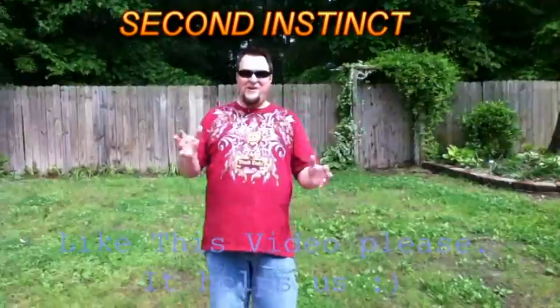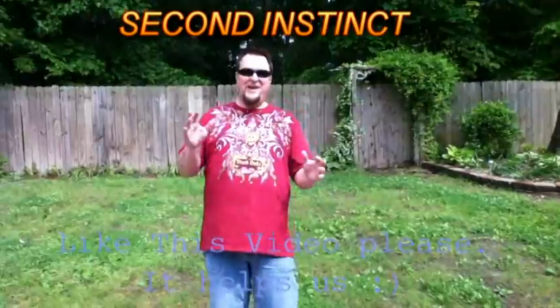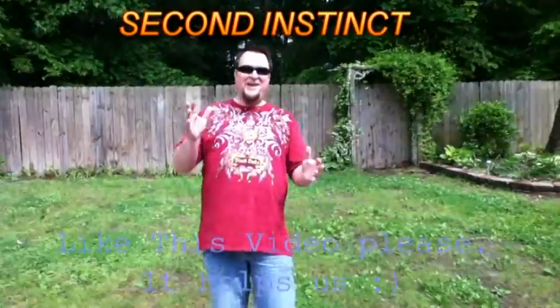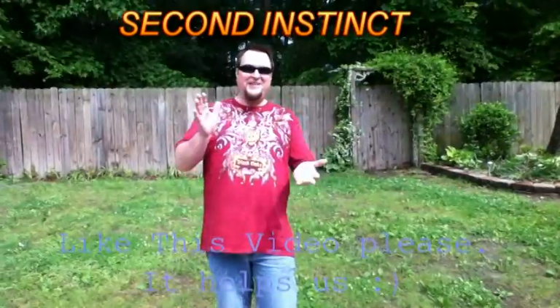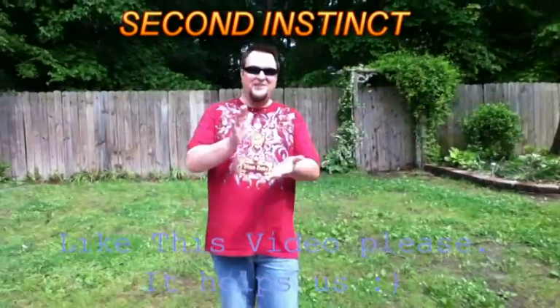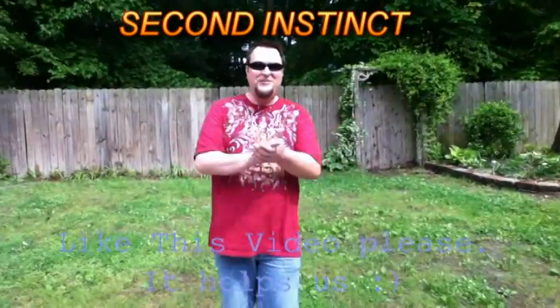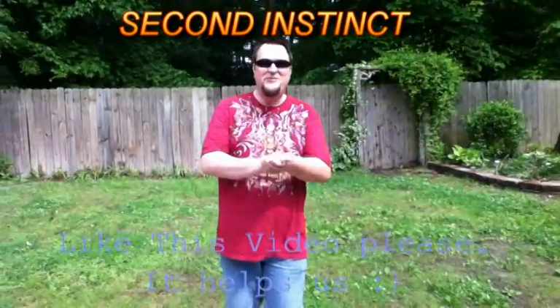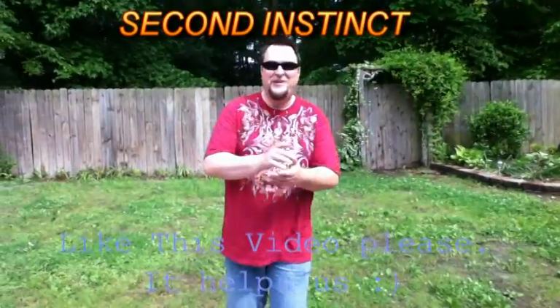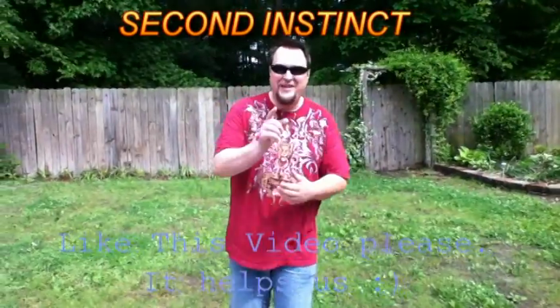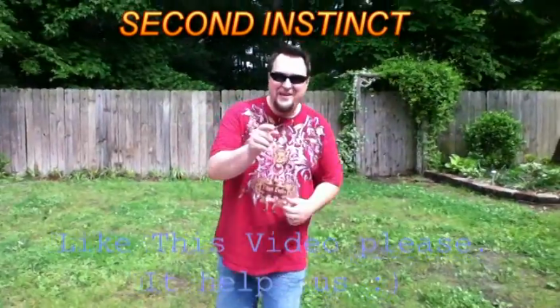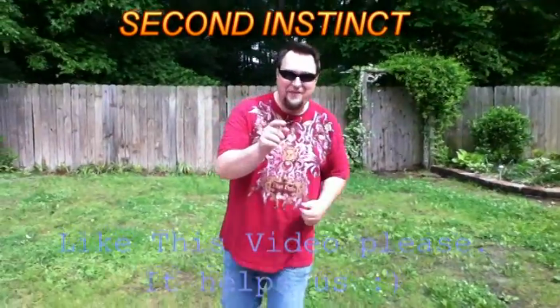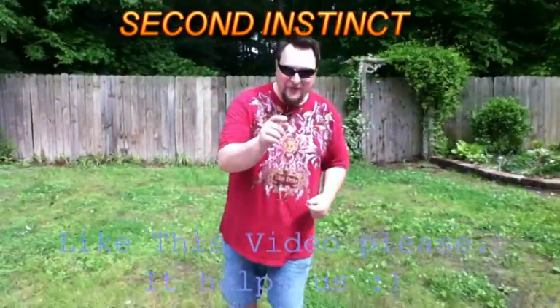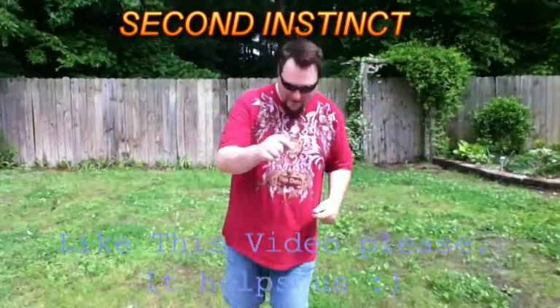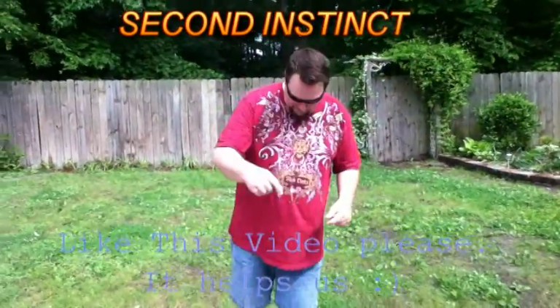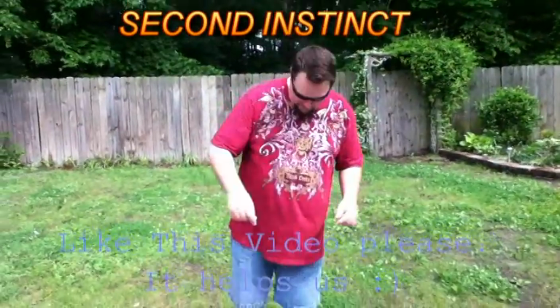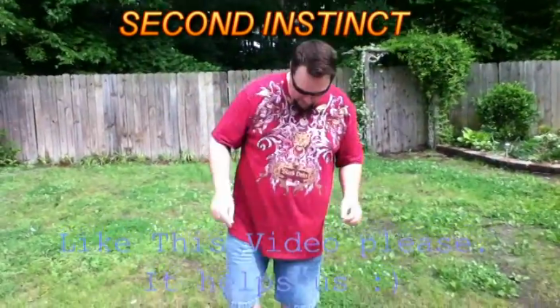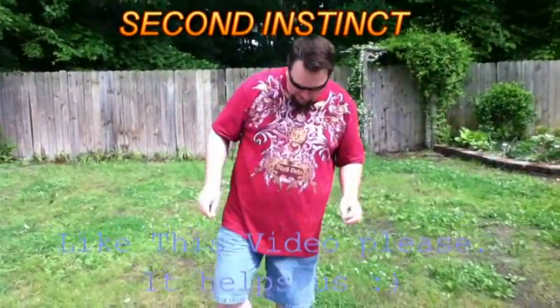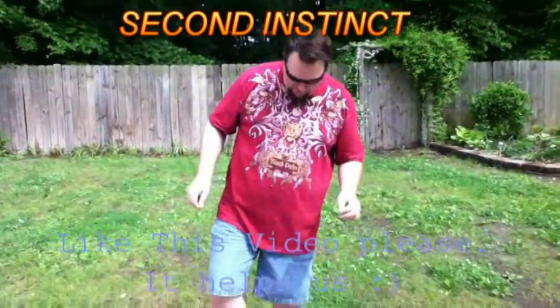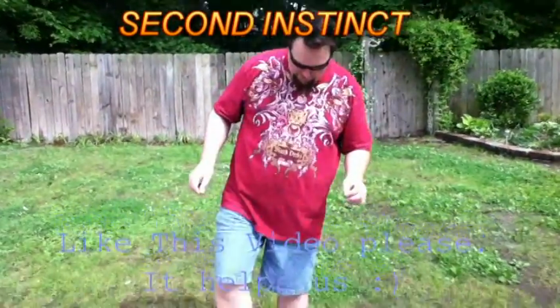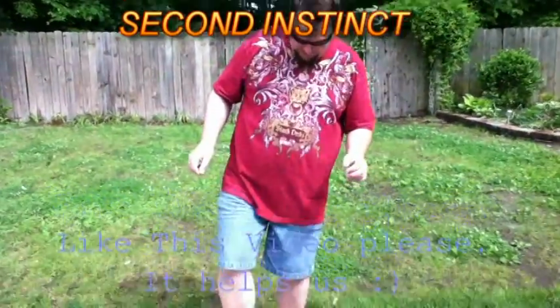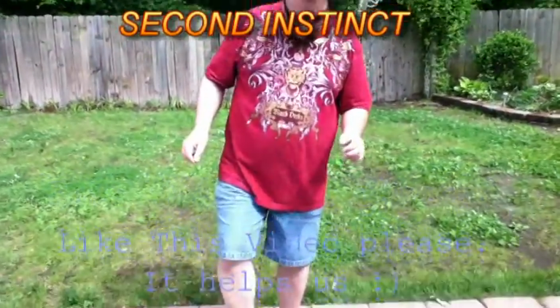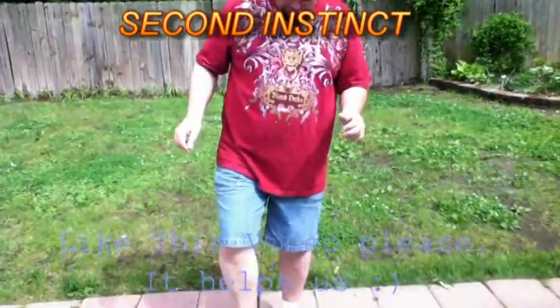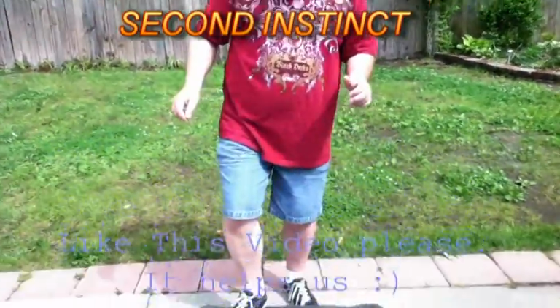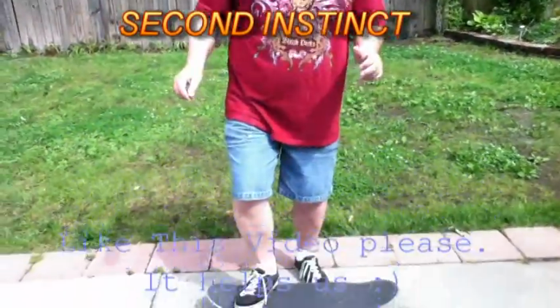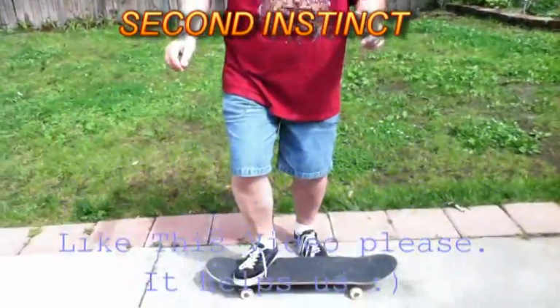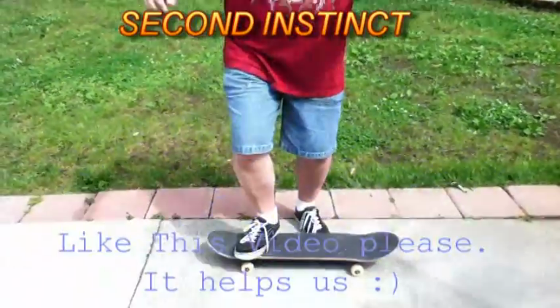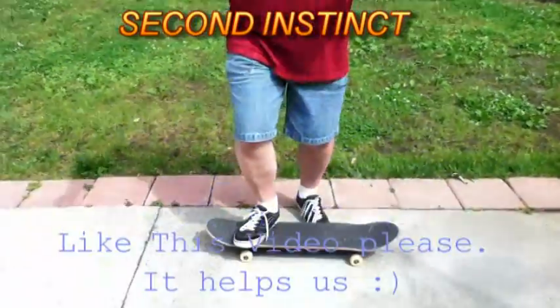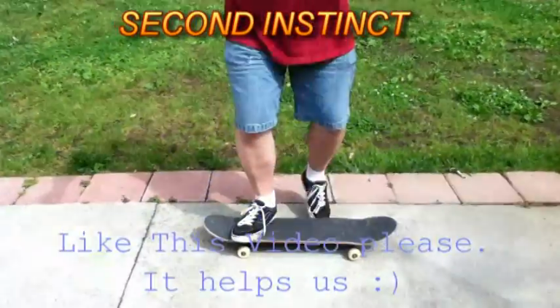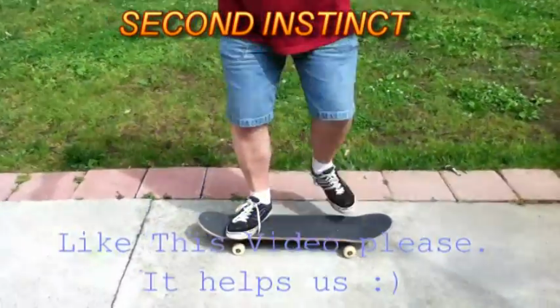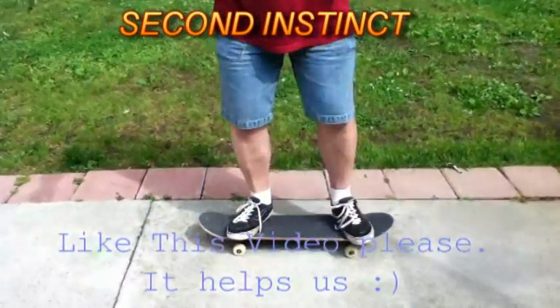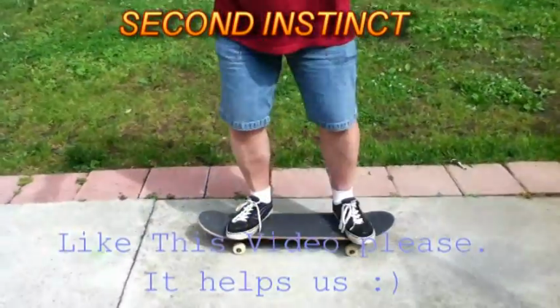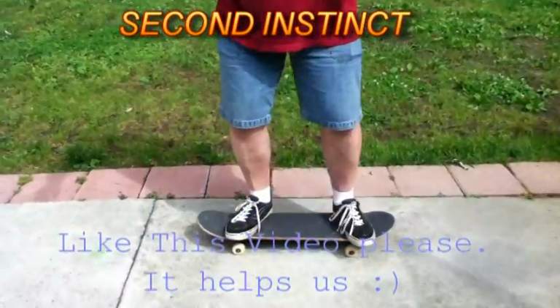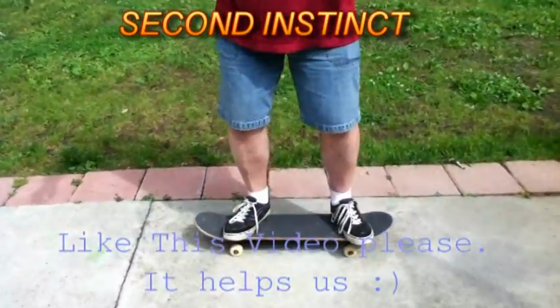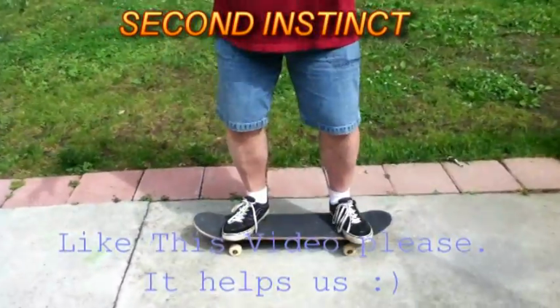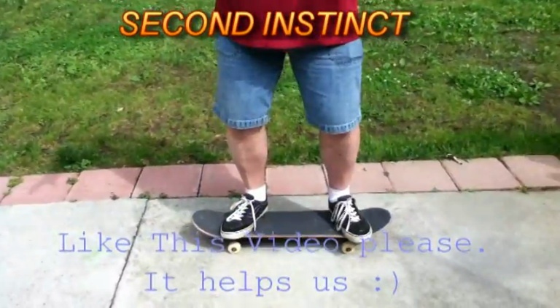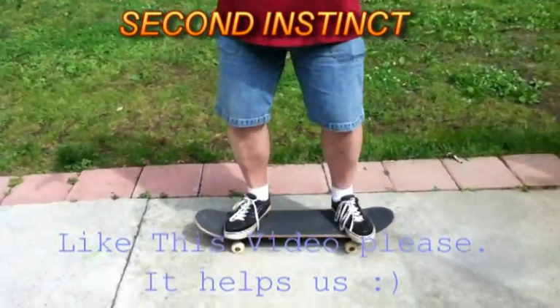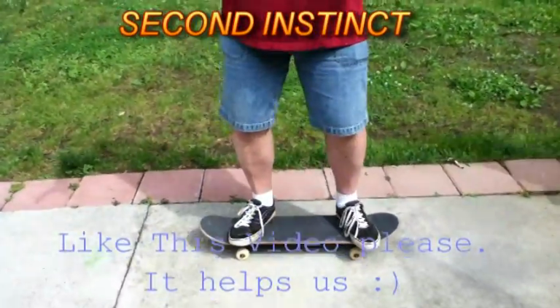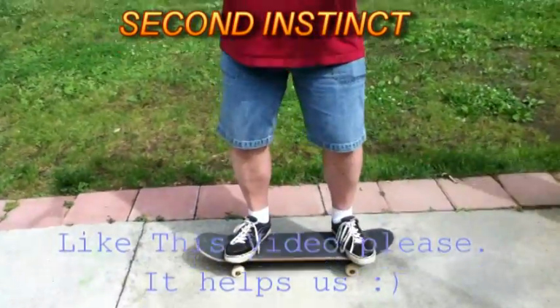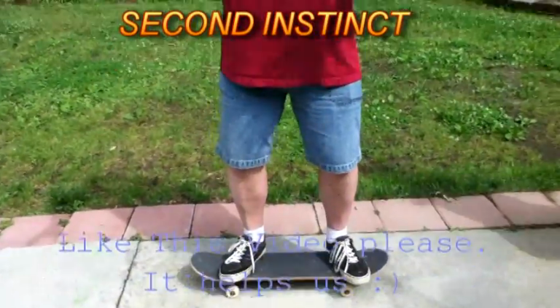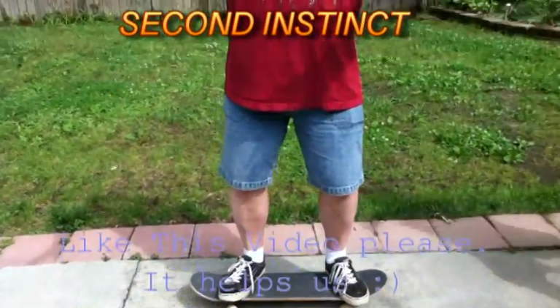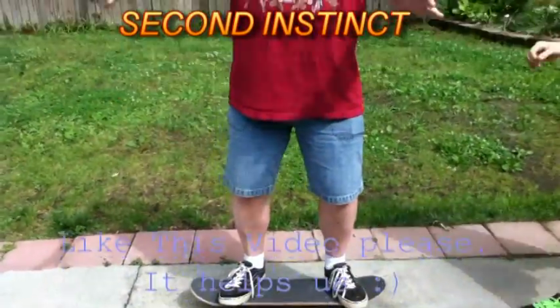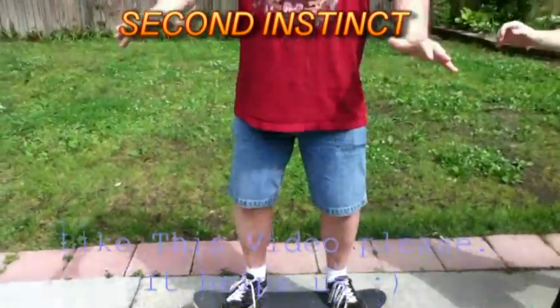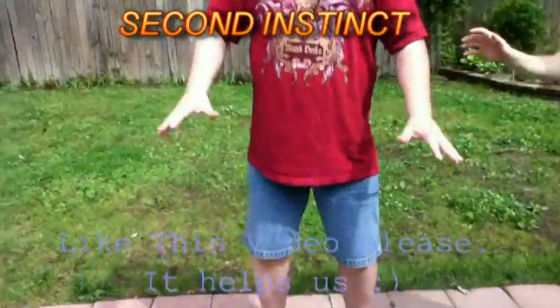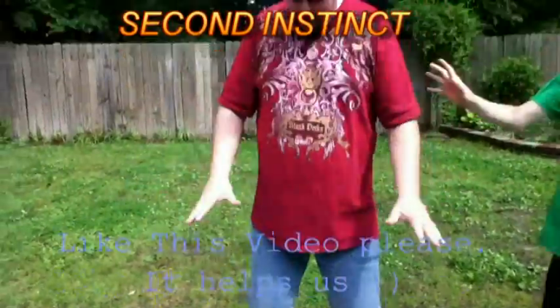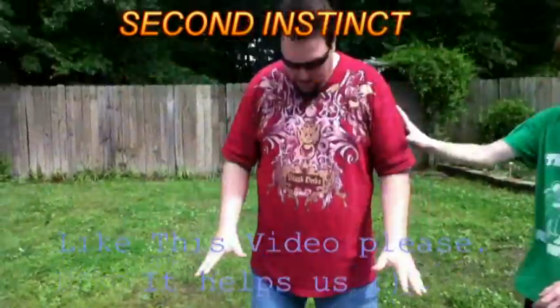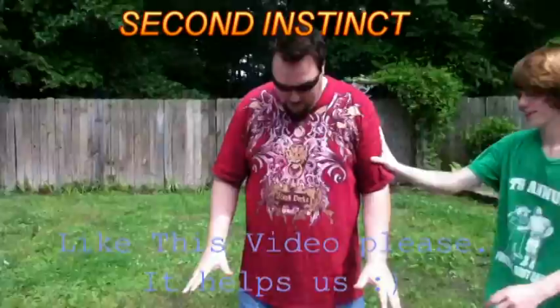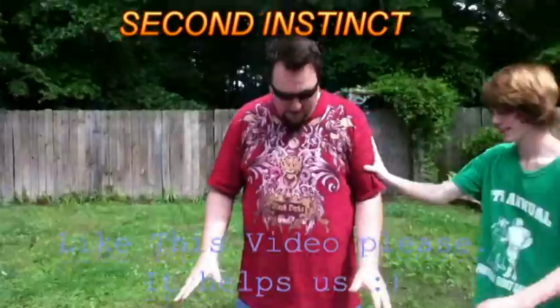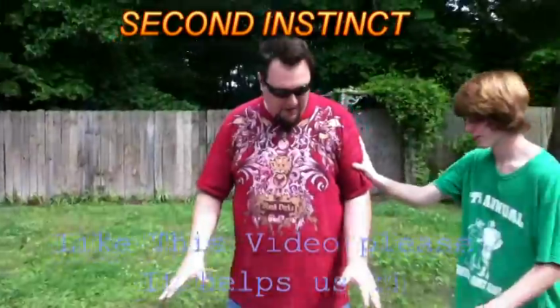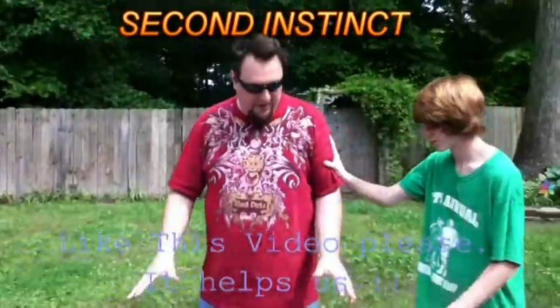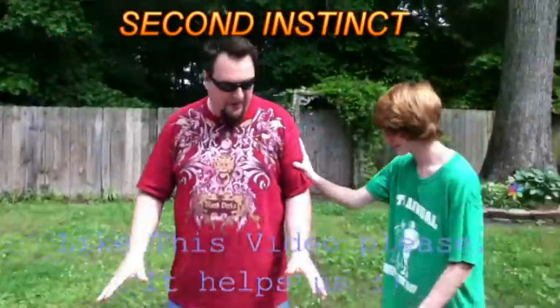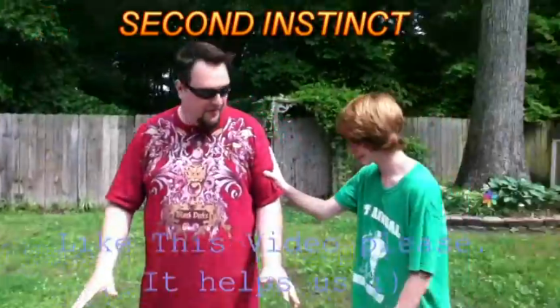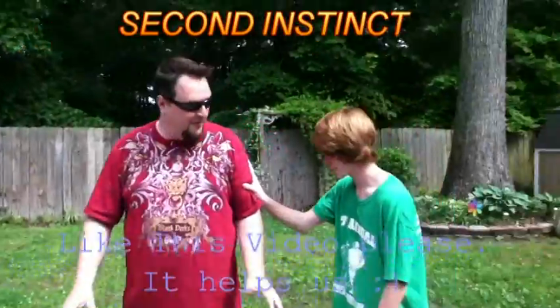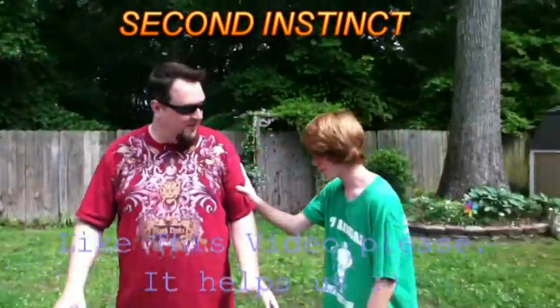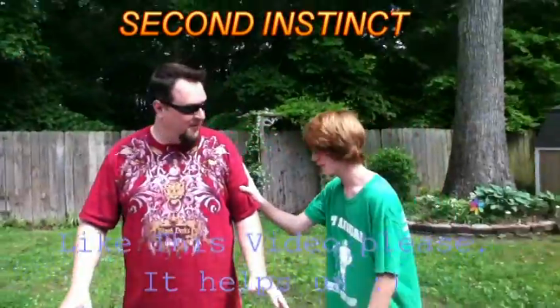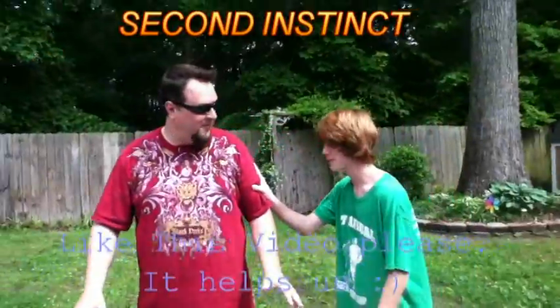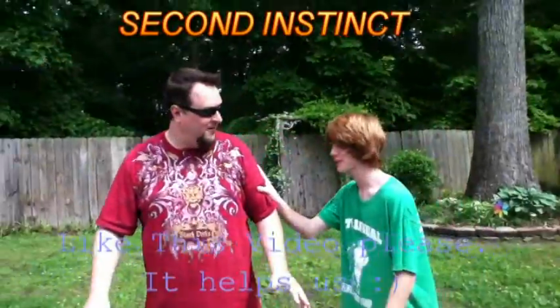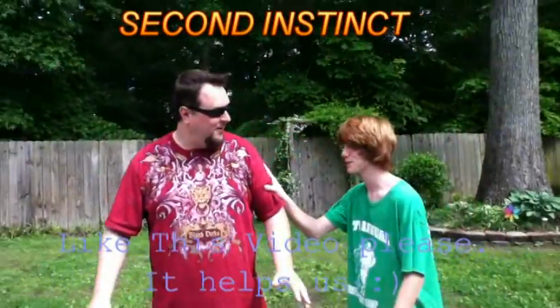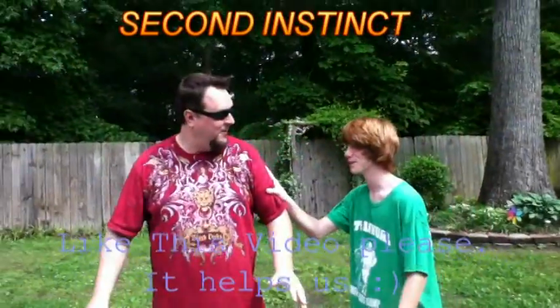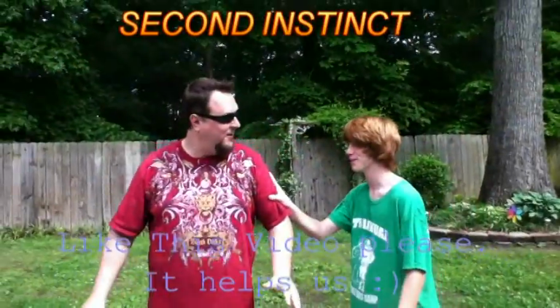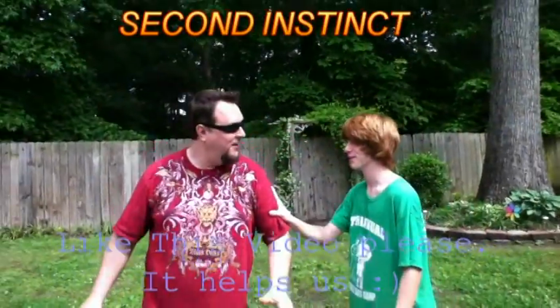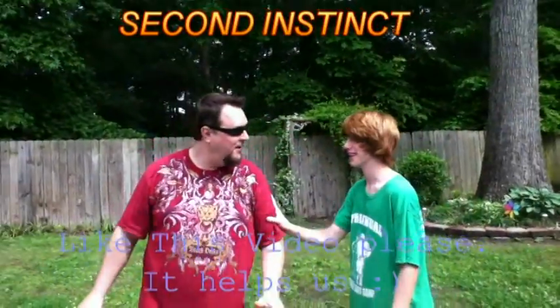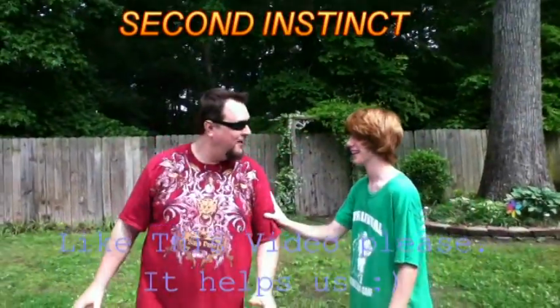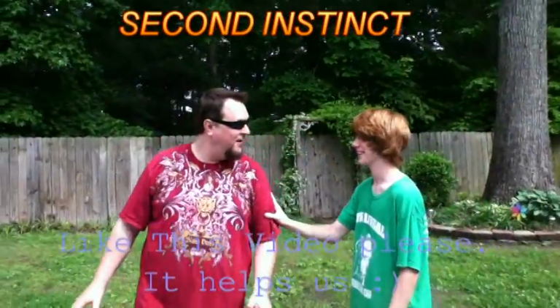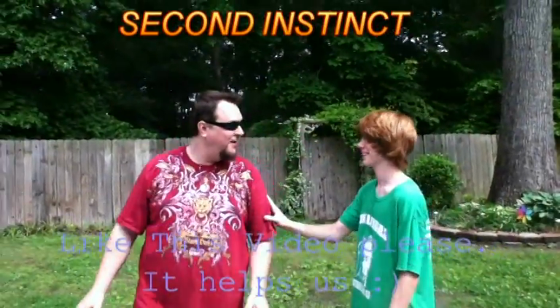Okay, to do a kickflip, what you do is you put your feet and it — no, no, get off my skateboard. You're a bit too blue for that.